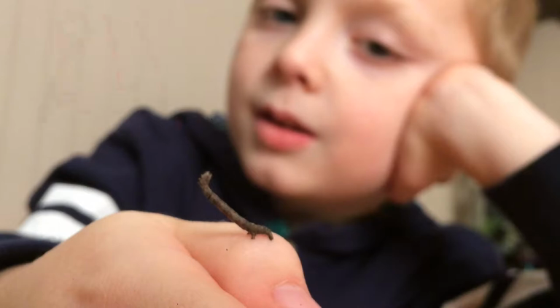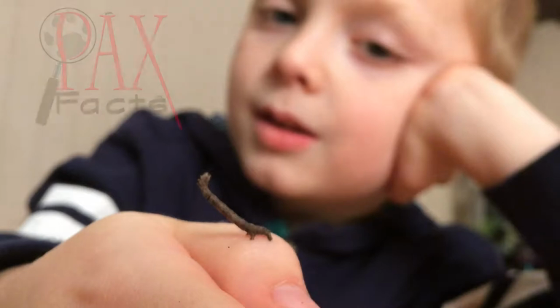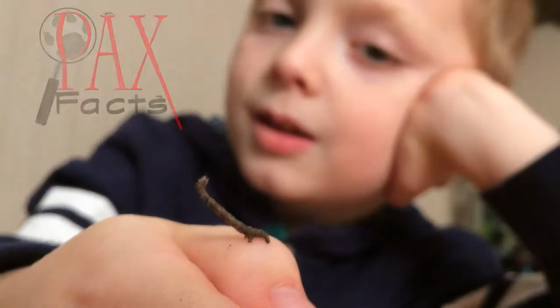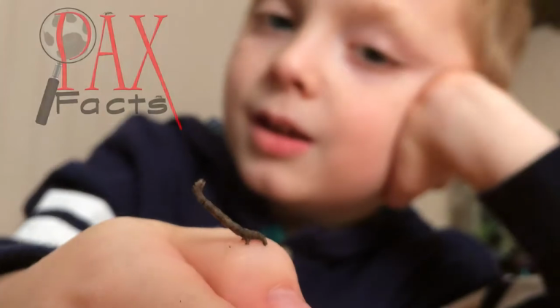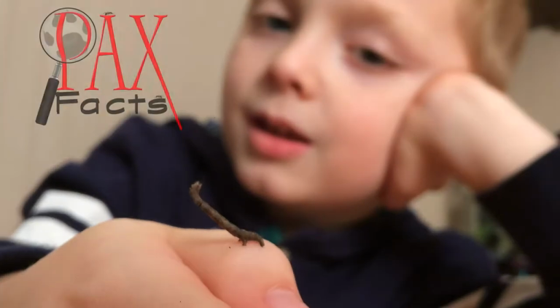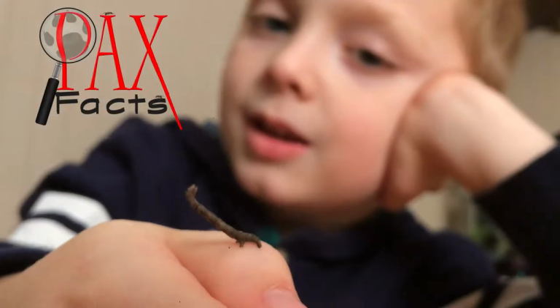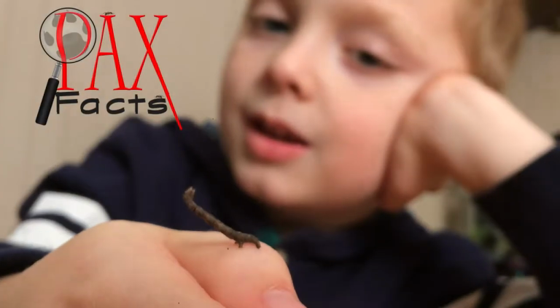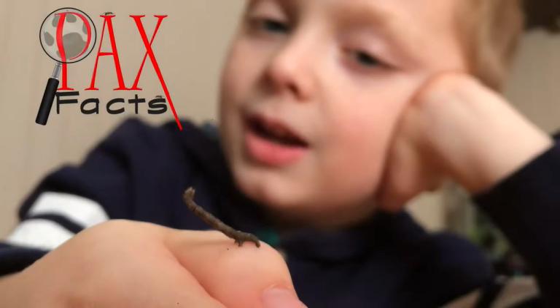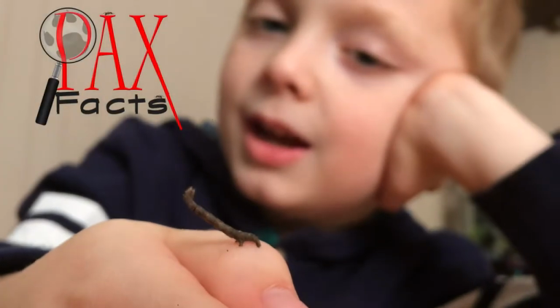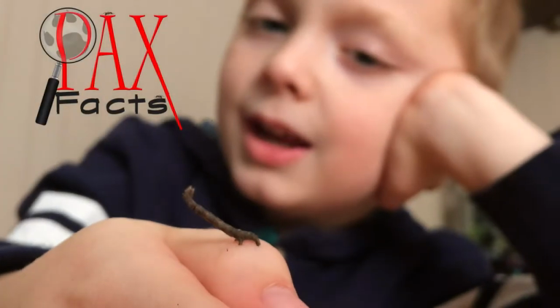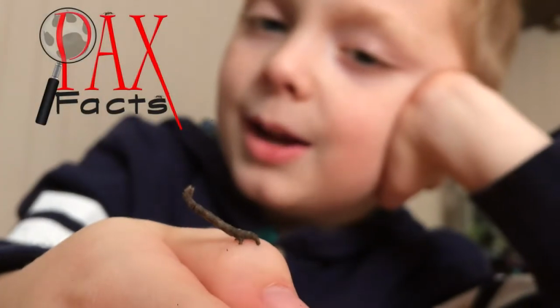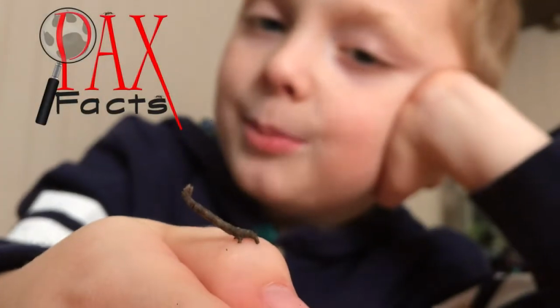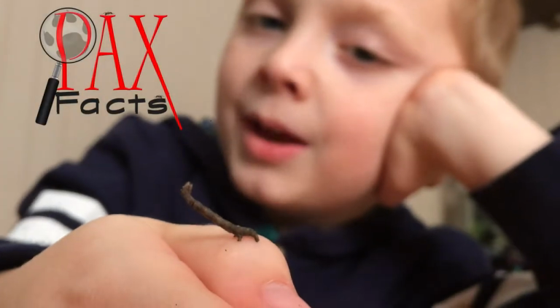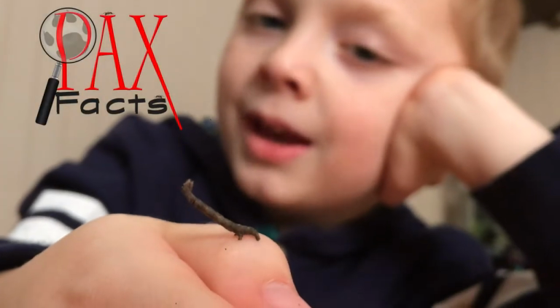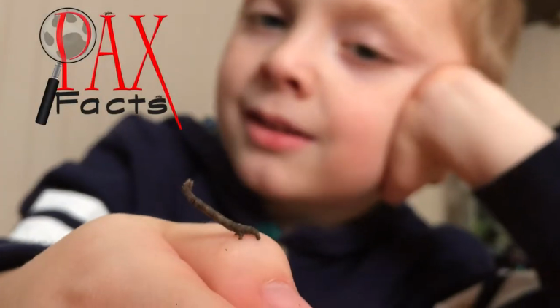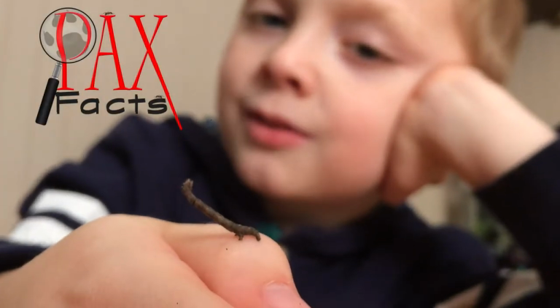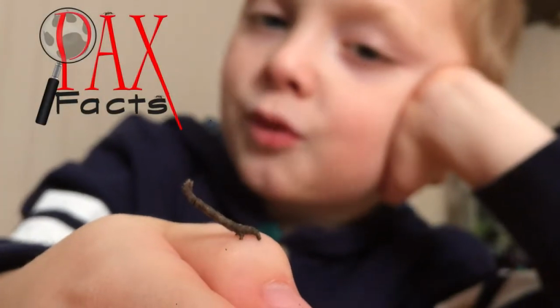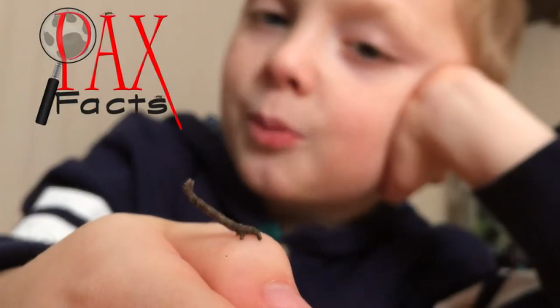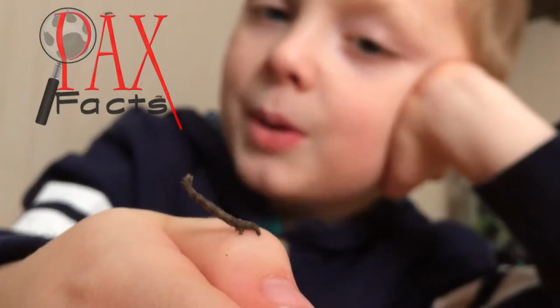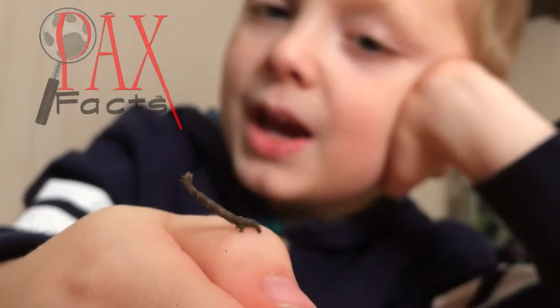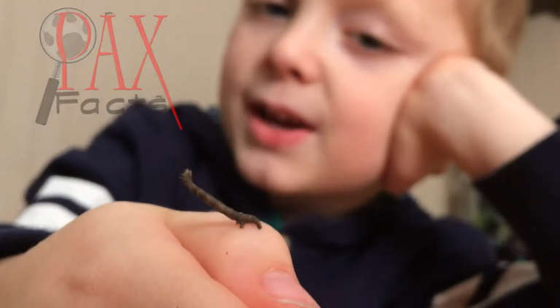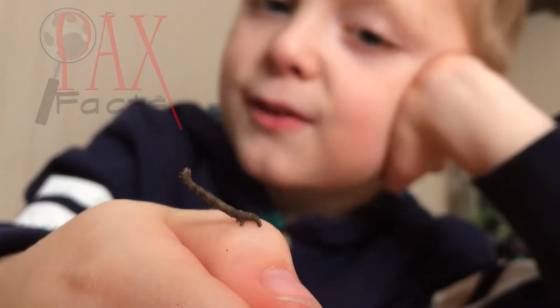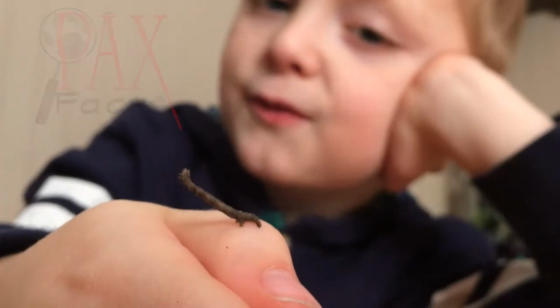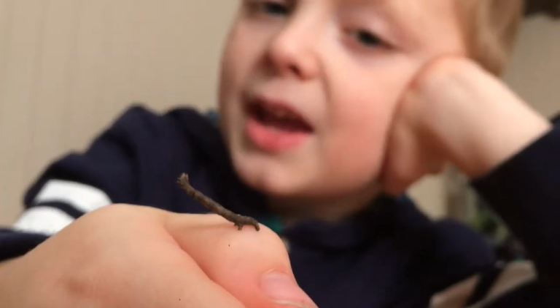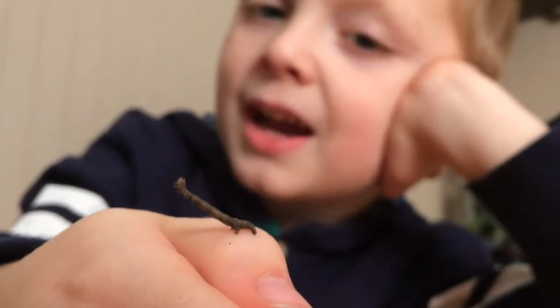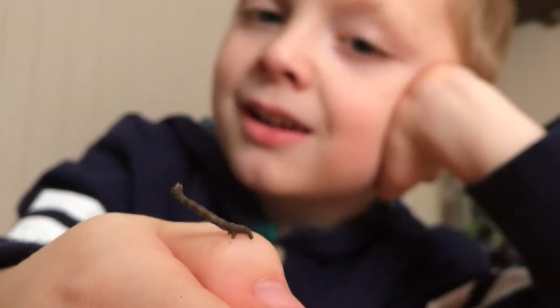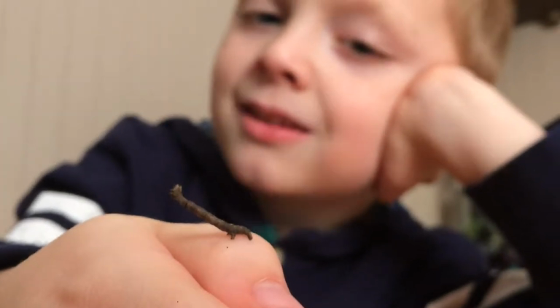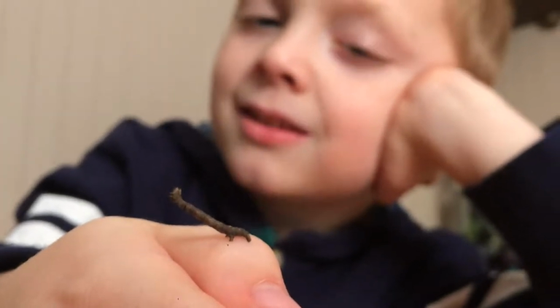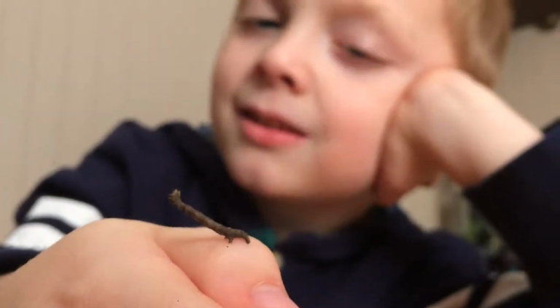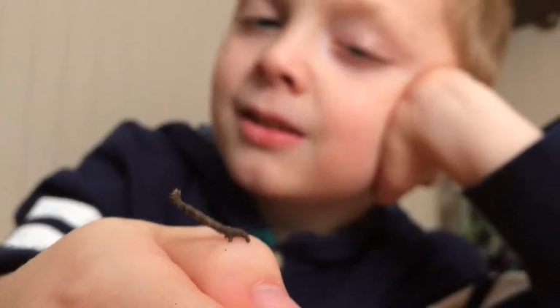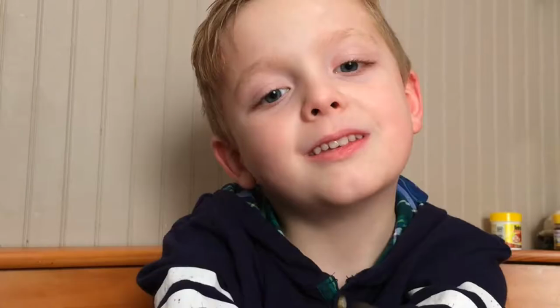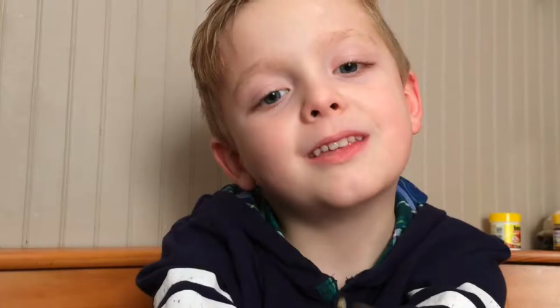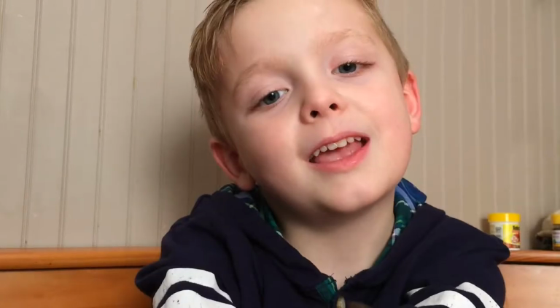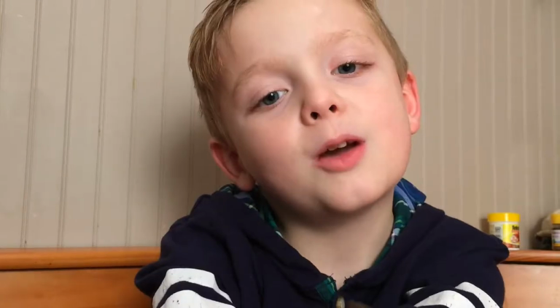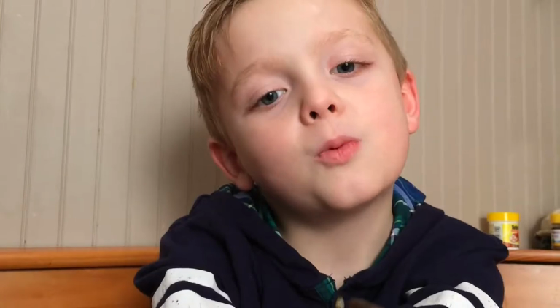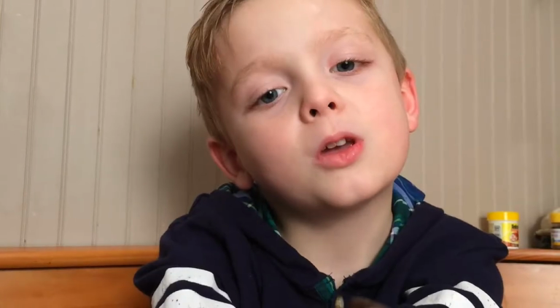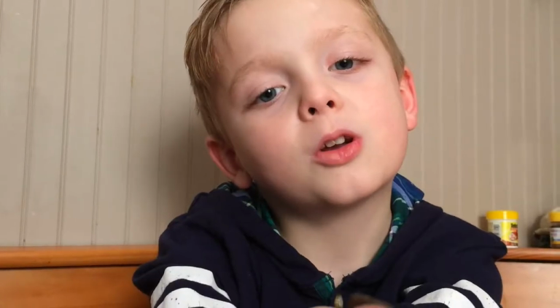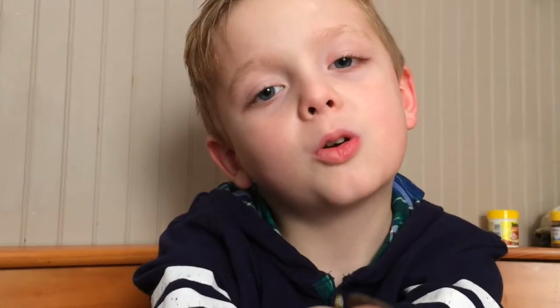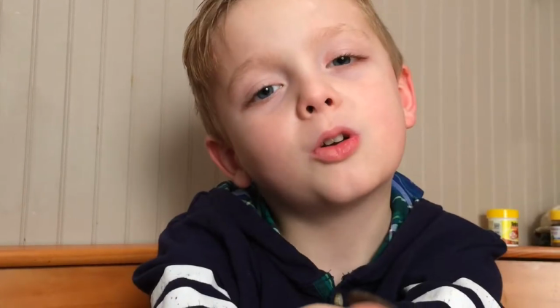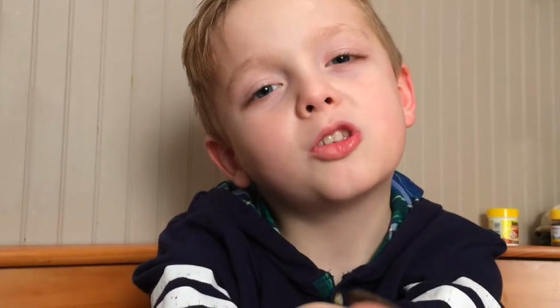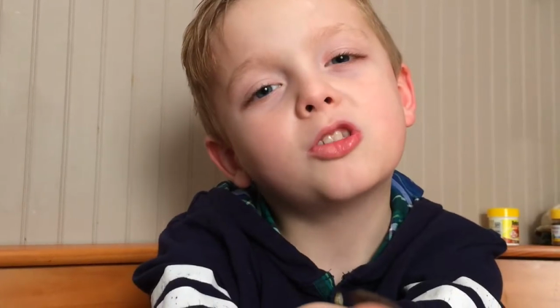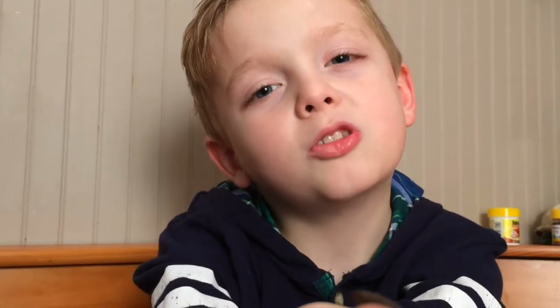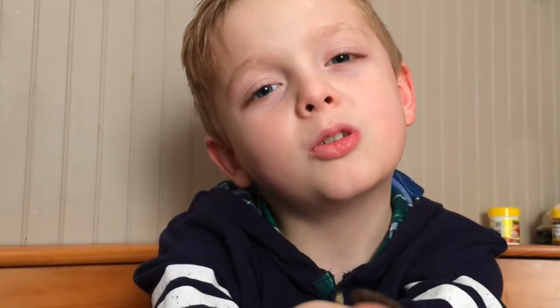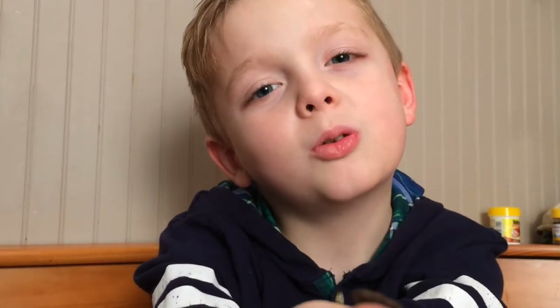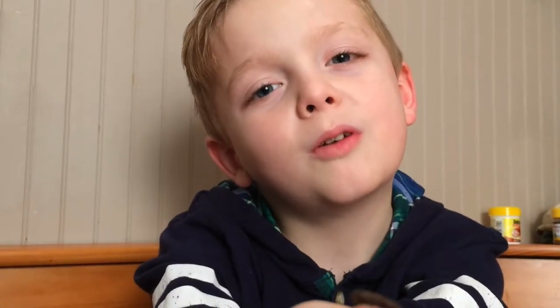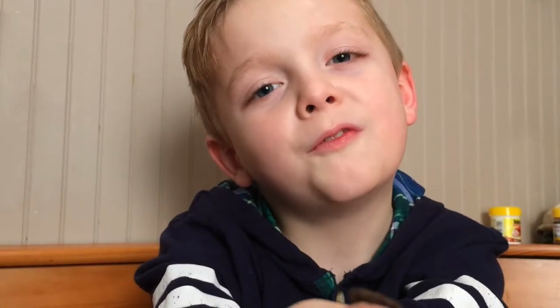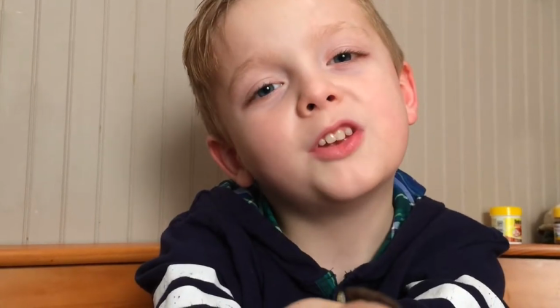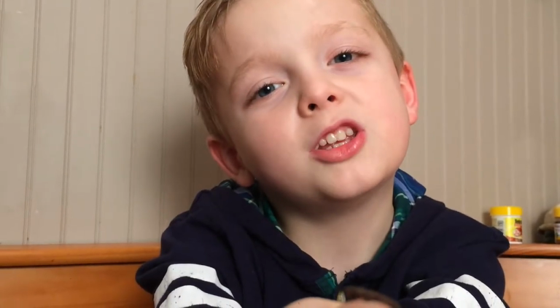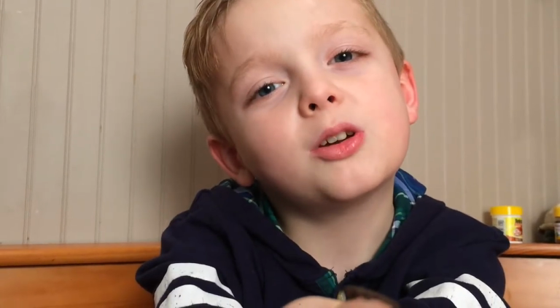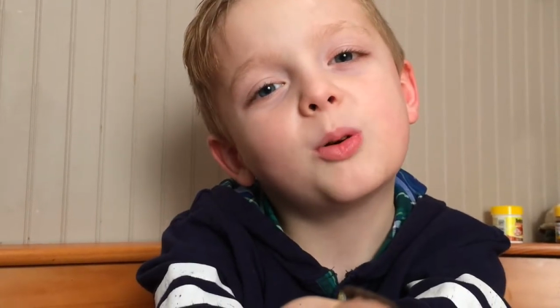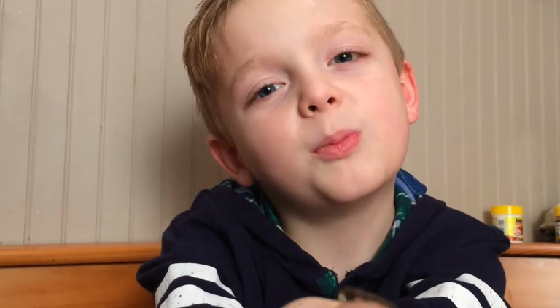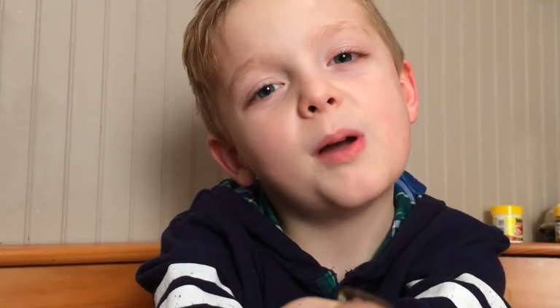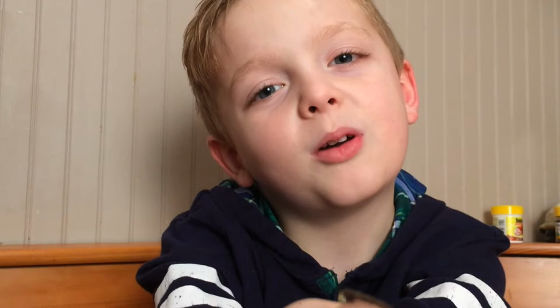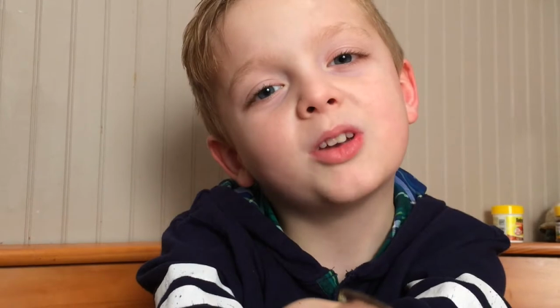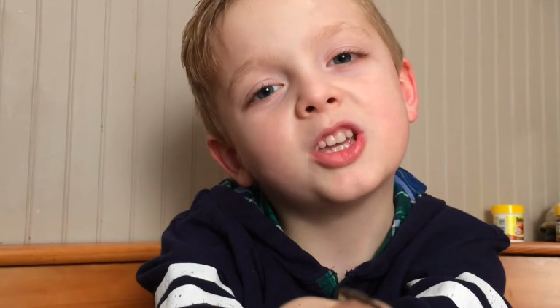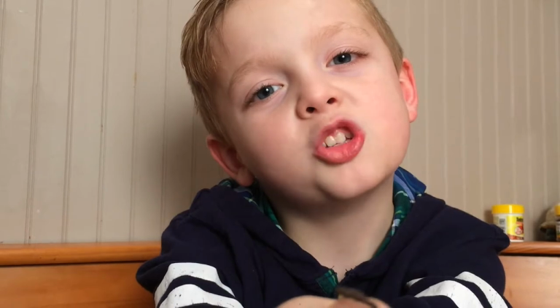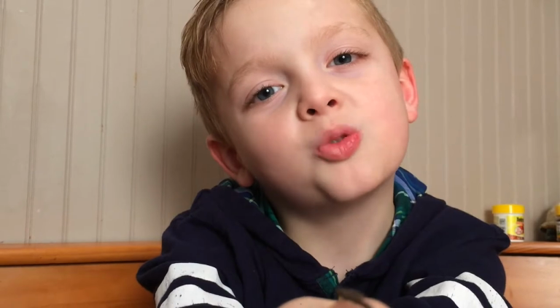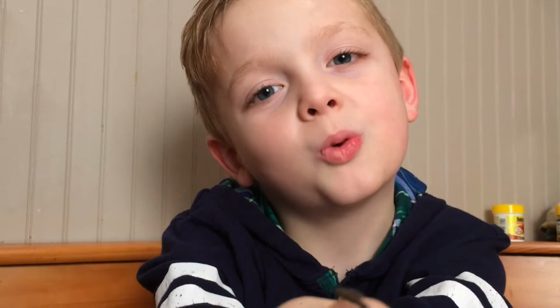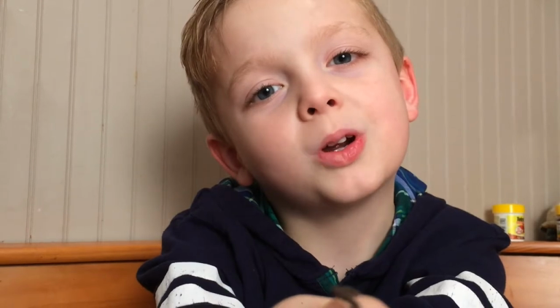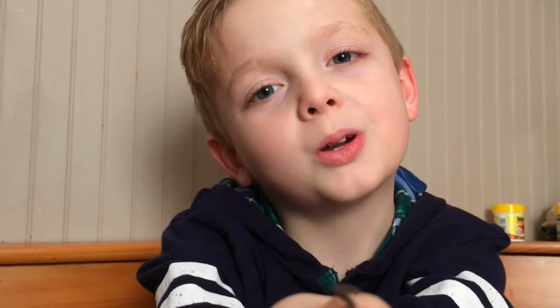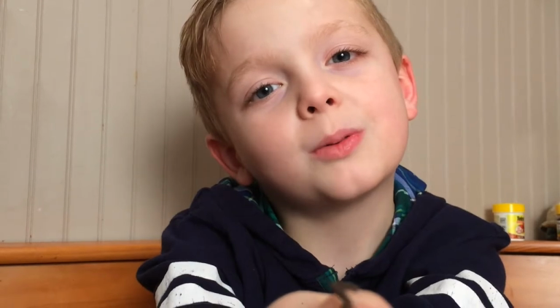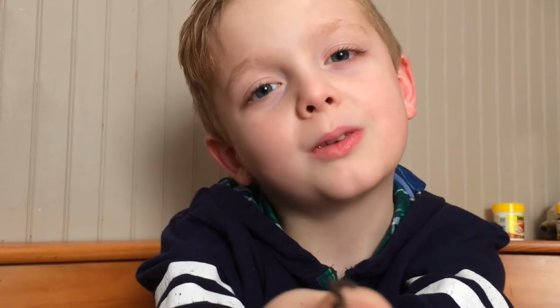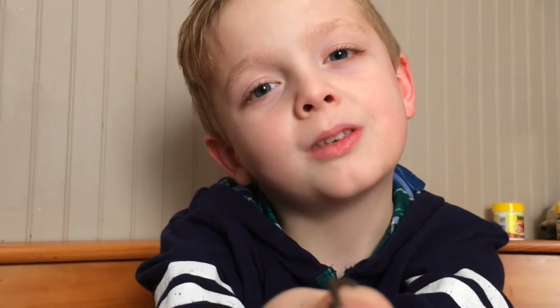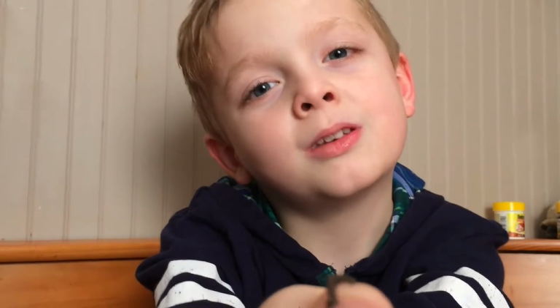Hi, I'm Pax from Pax Facts. Today we are going to do a video about inchworms.